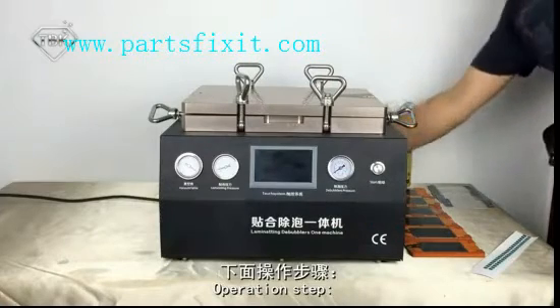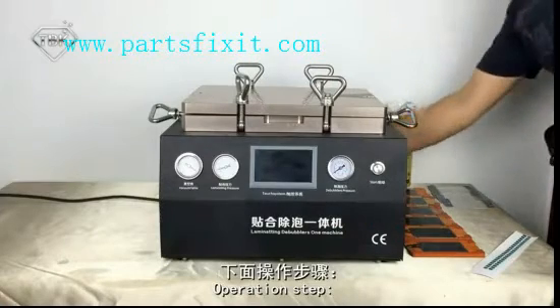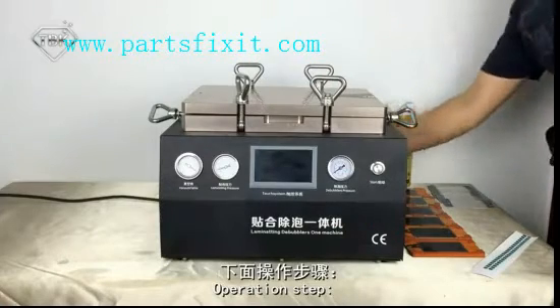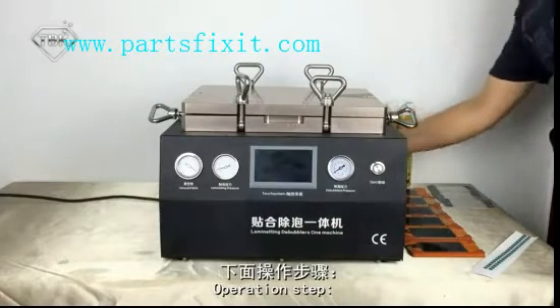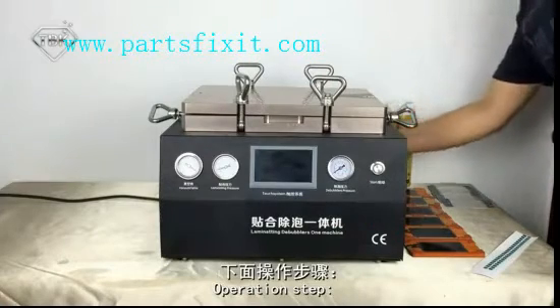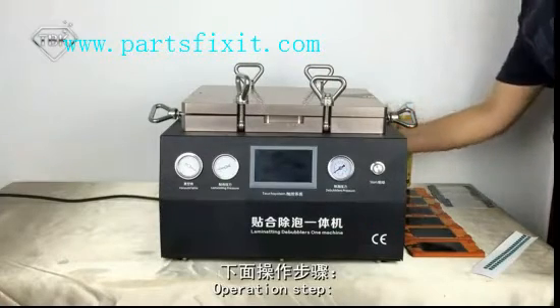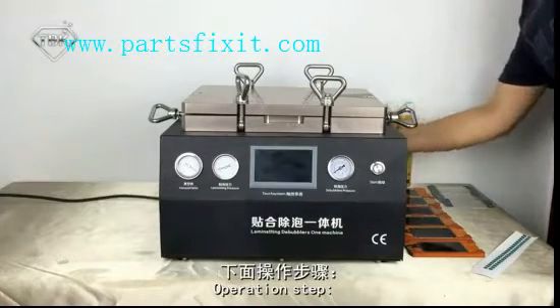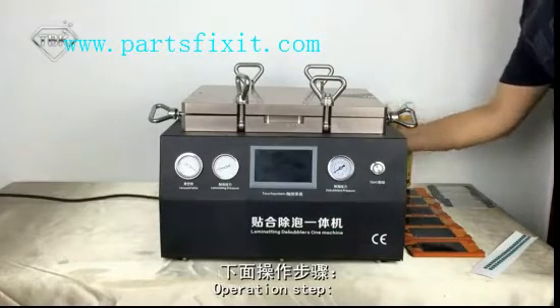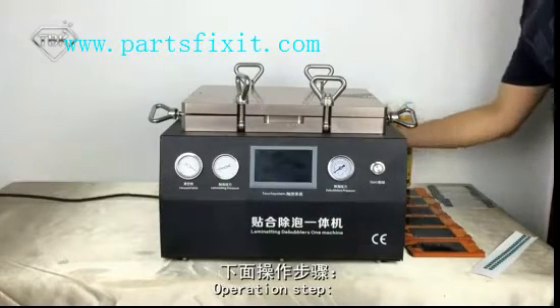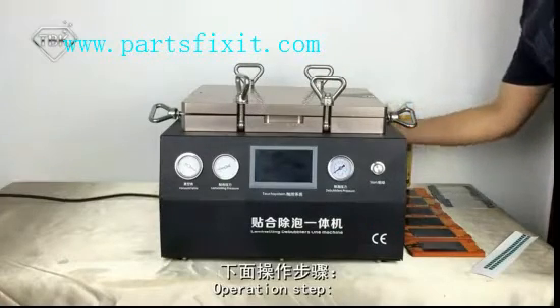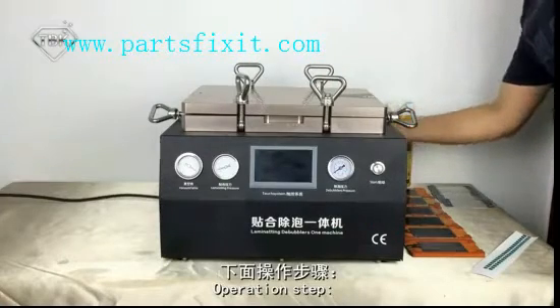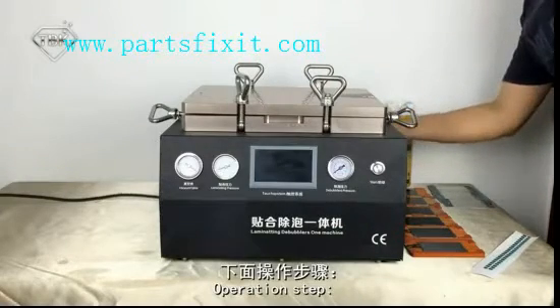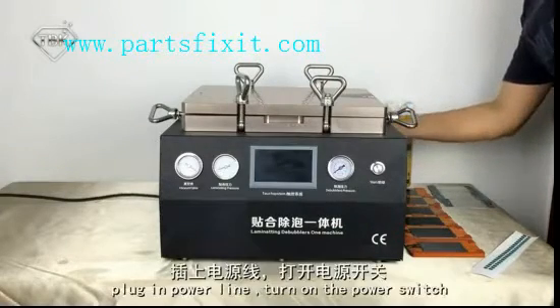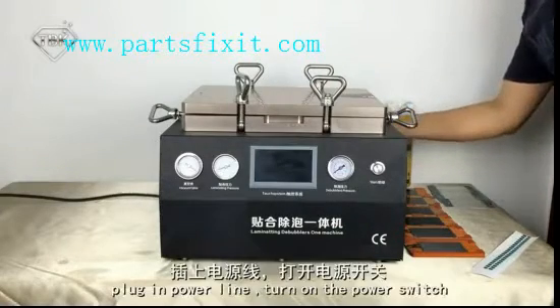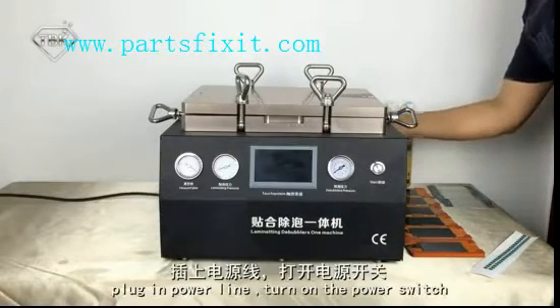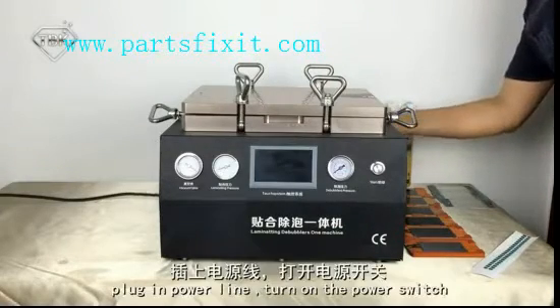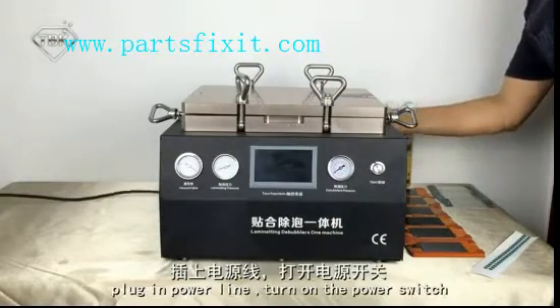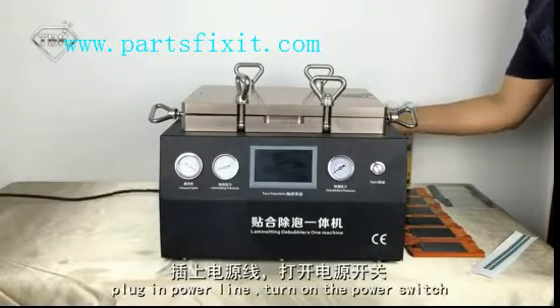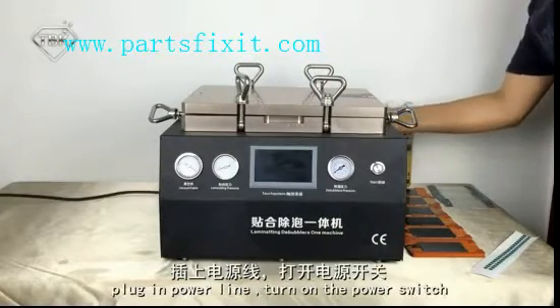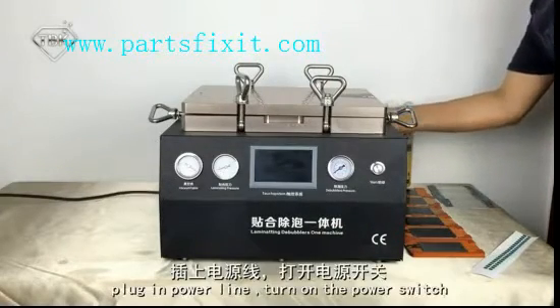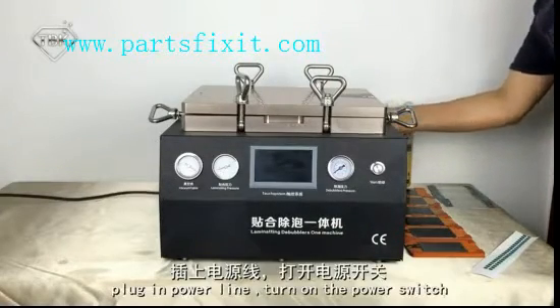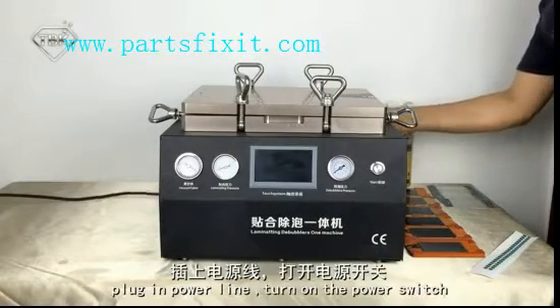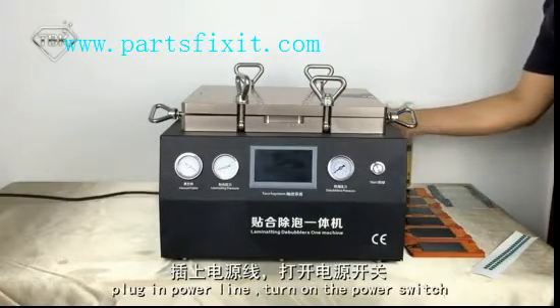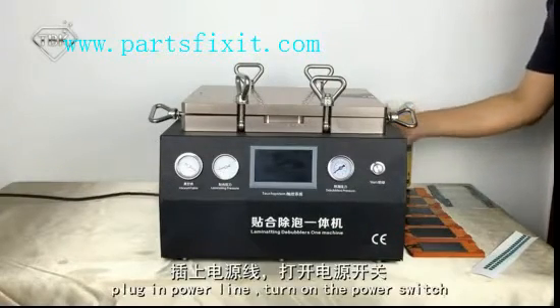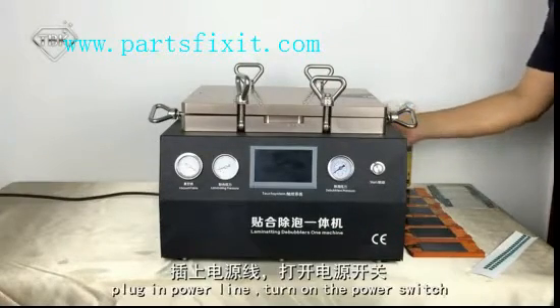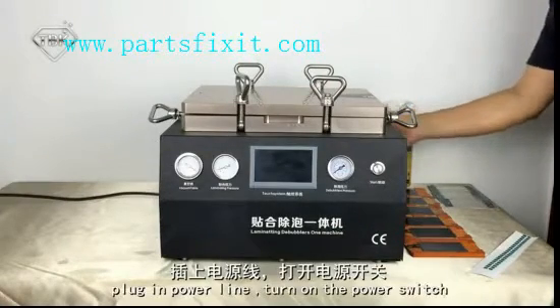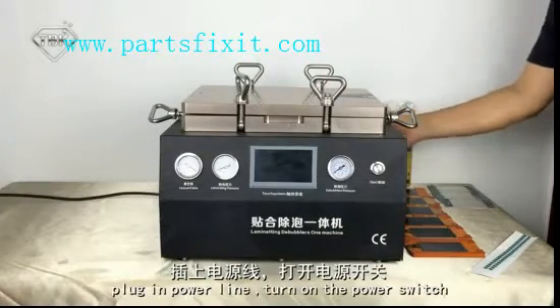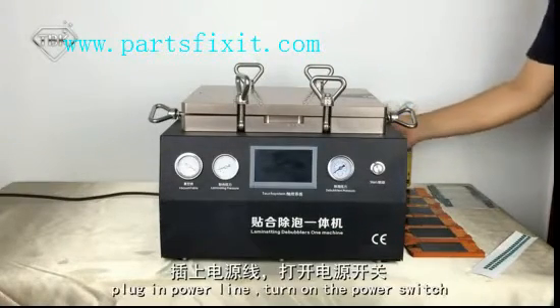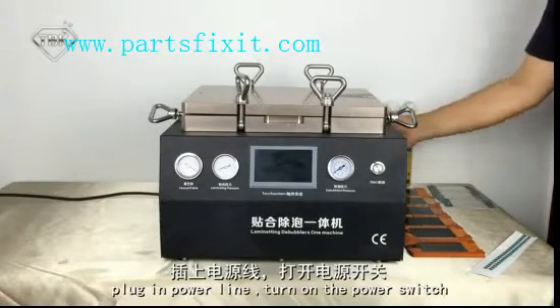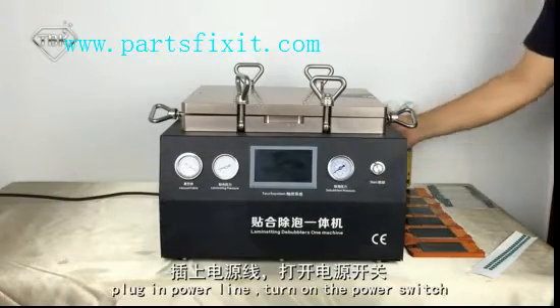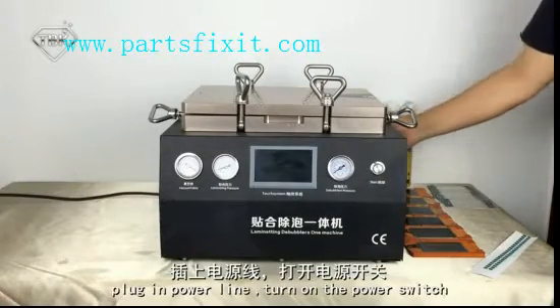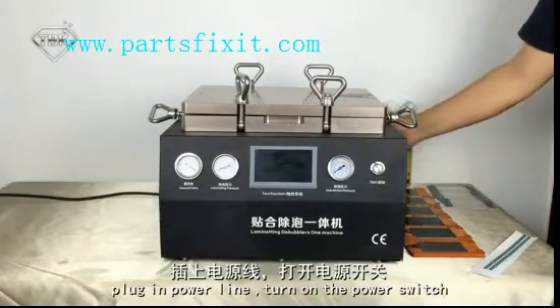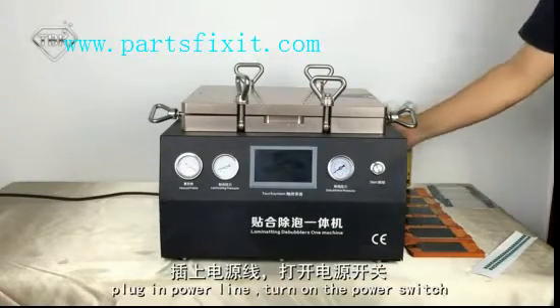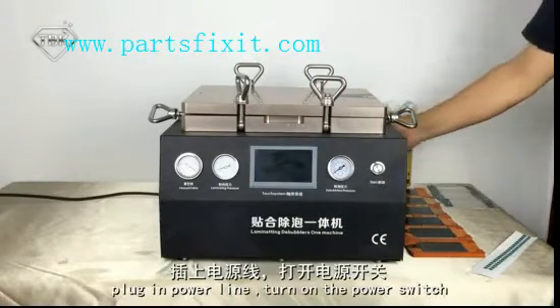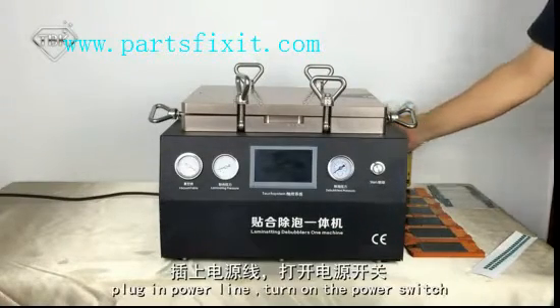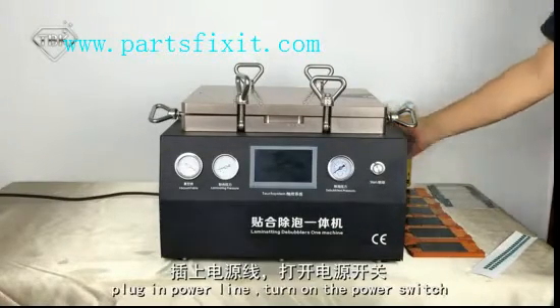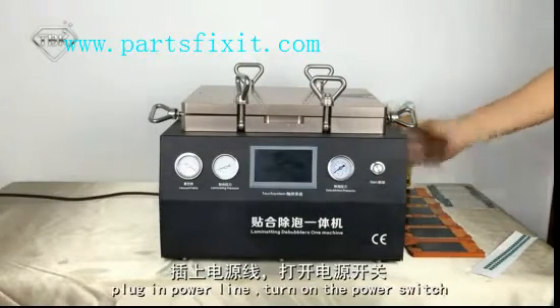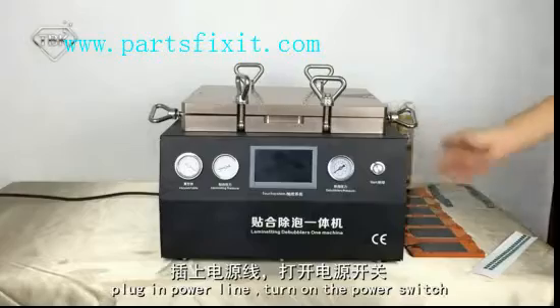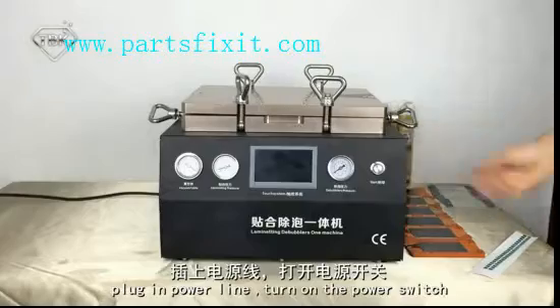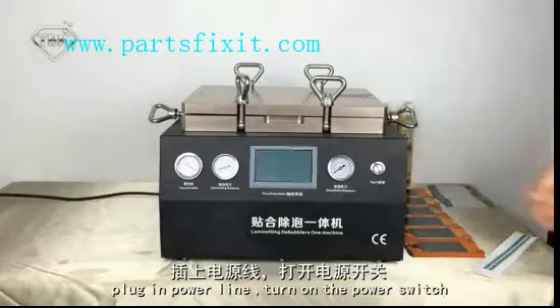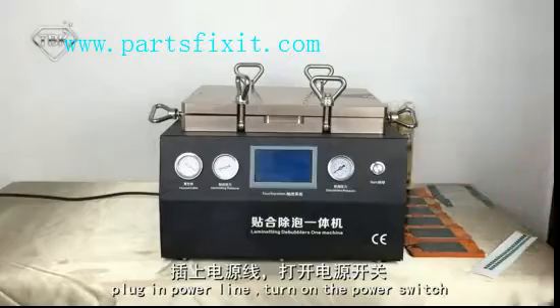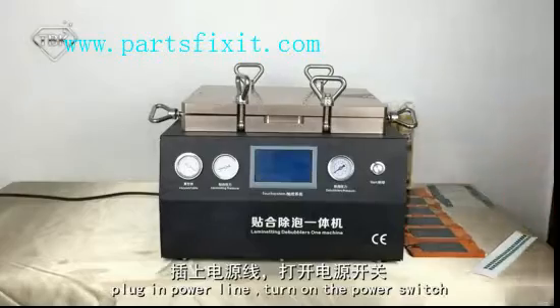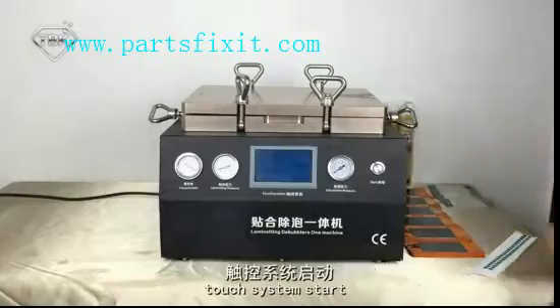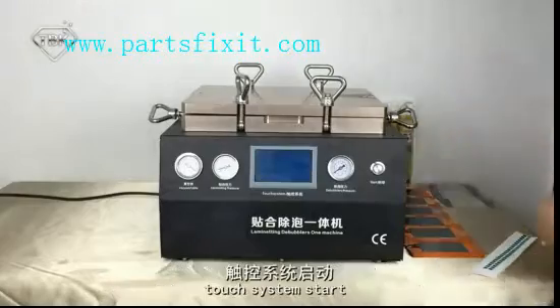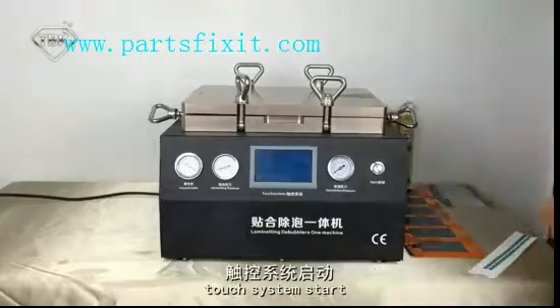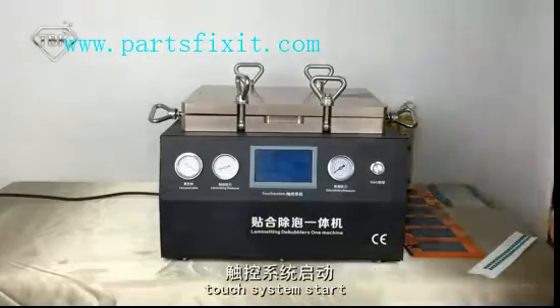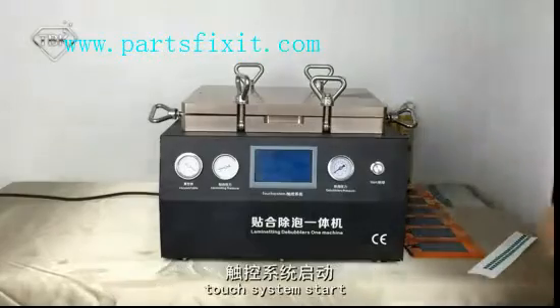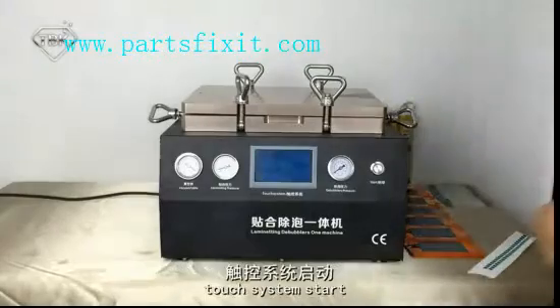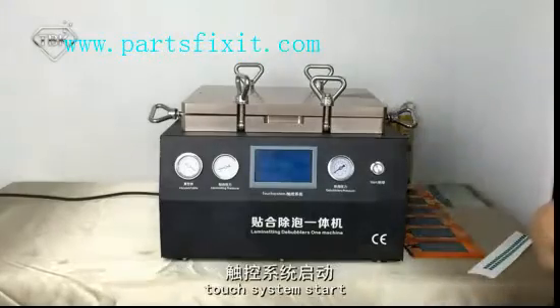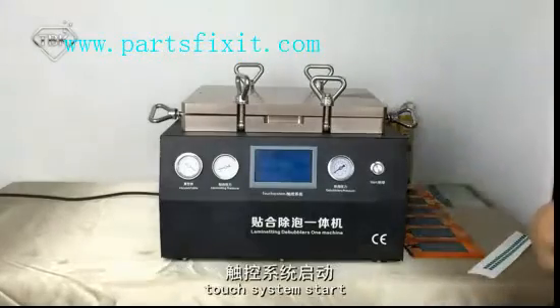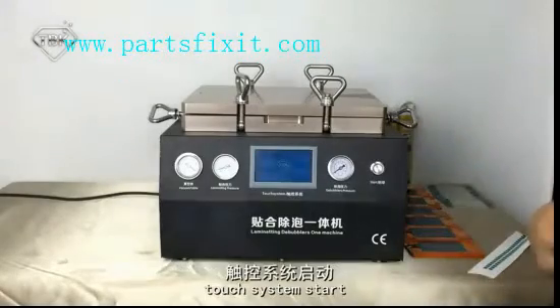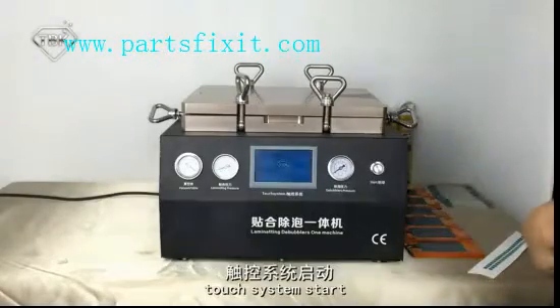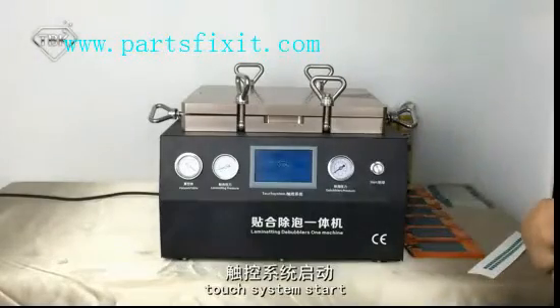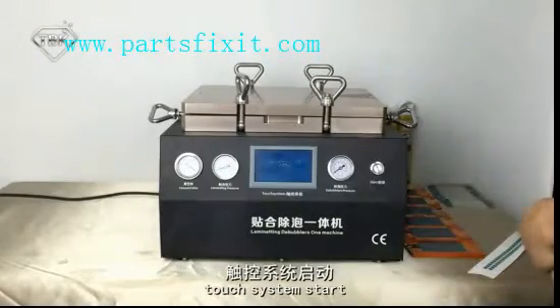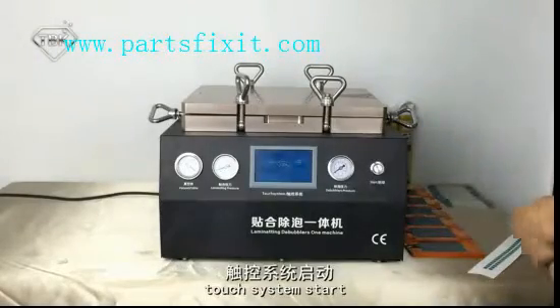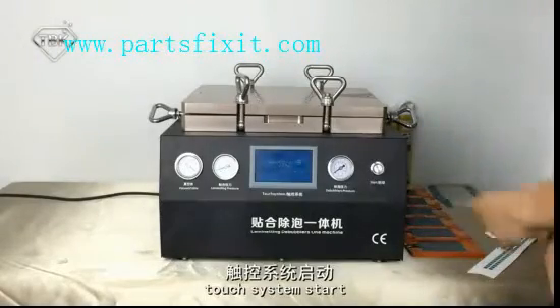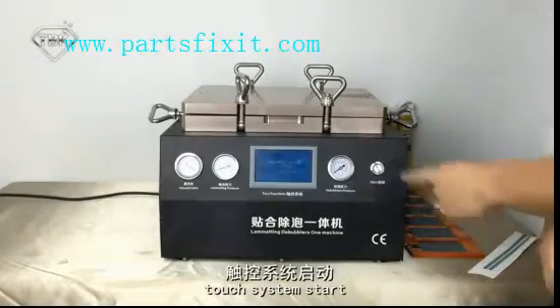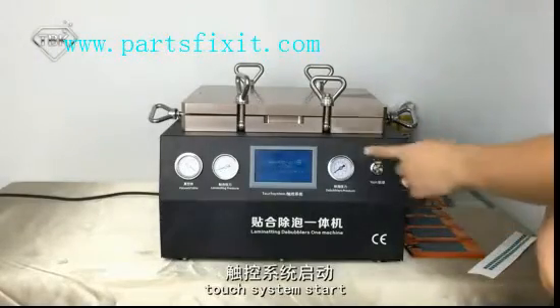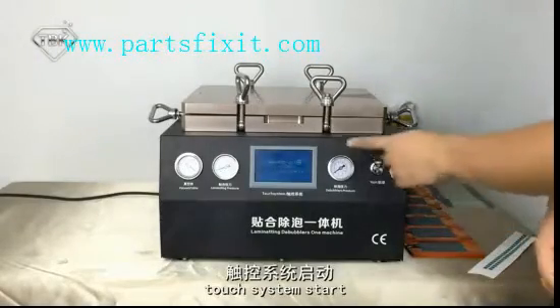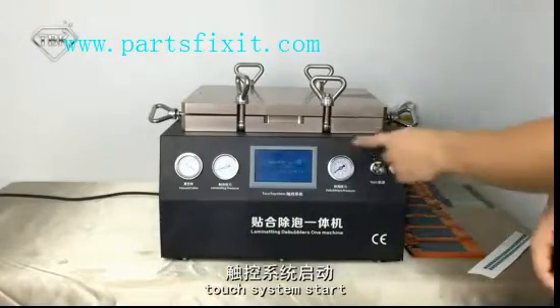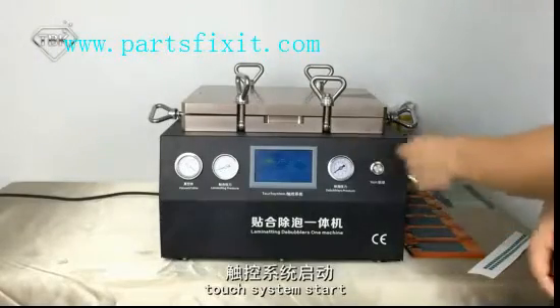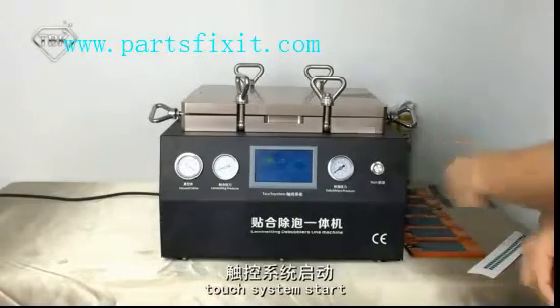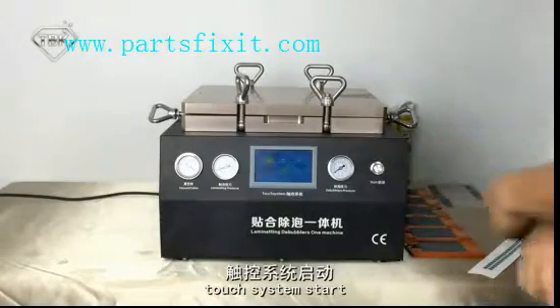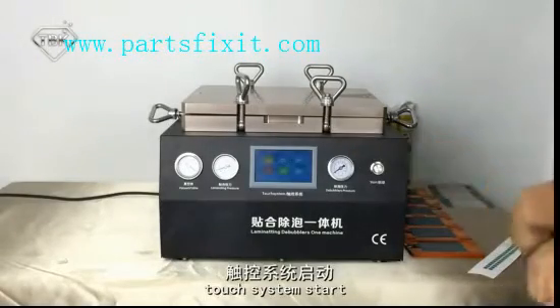Operation Step: Plug in Power, then turn on the Power Switch. The Torch System will start now.